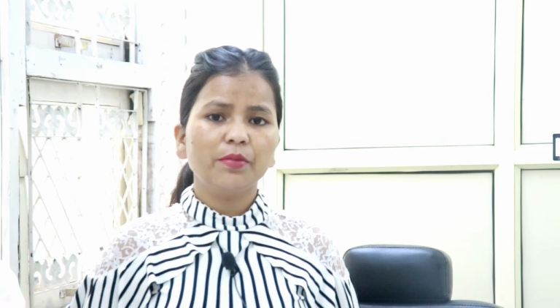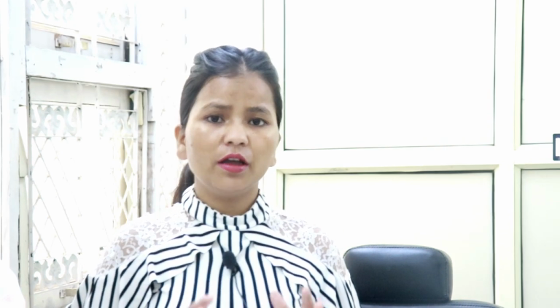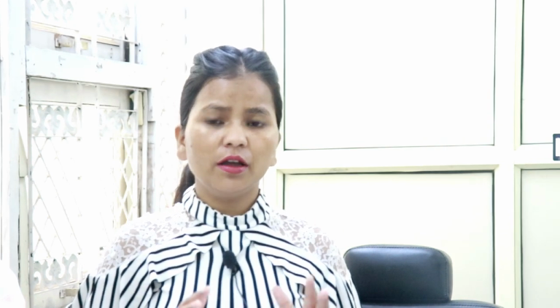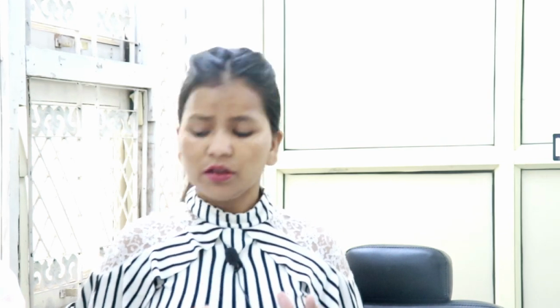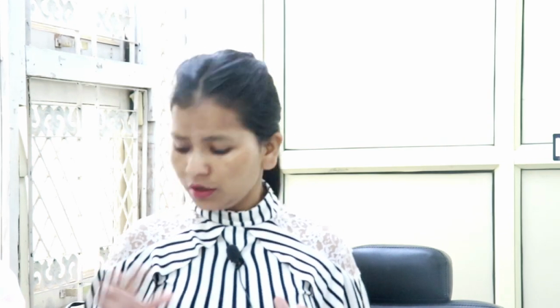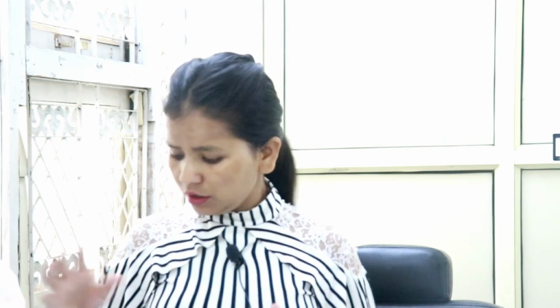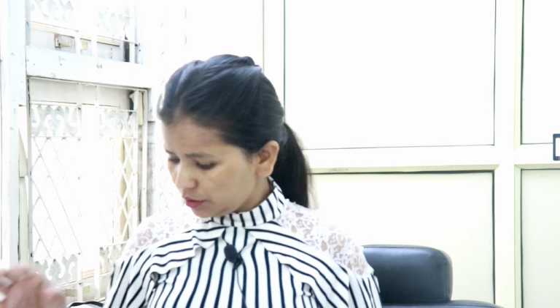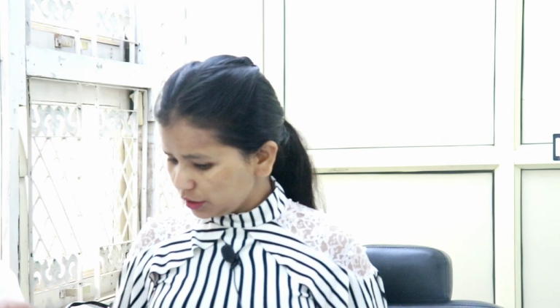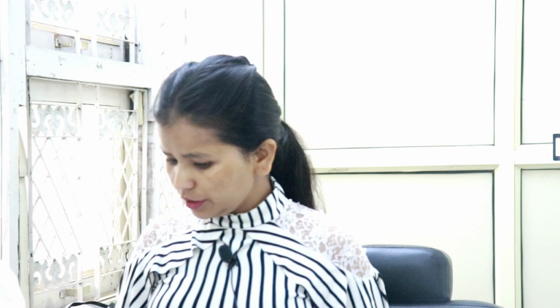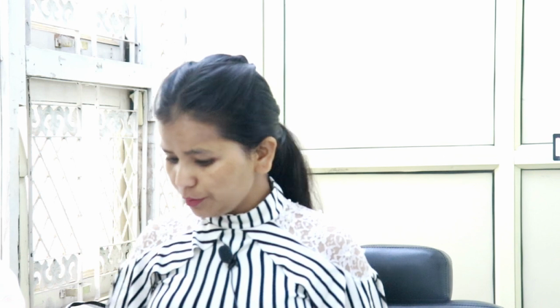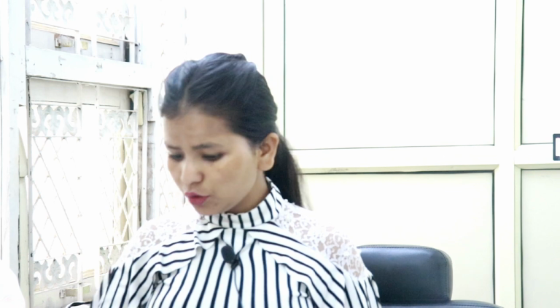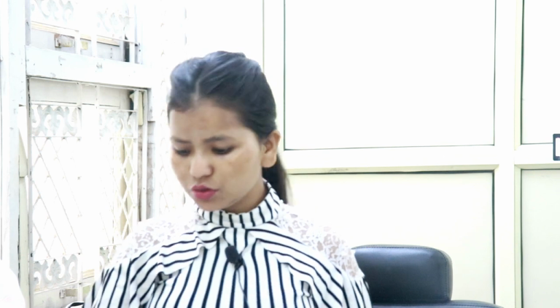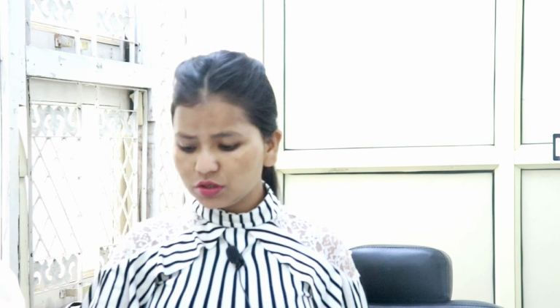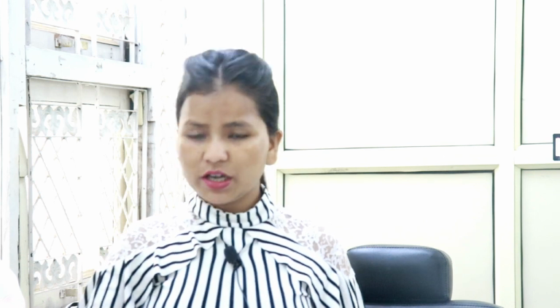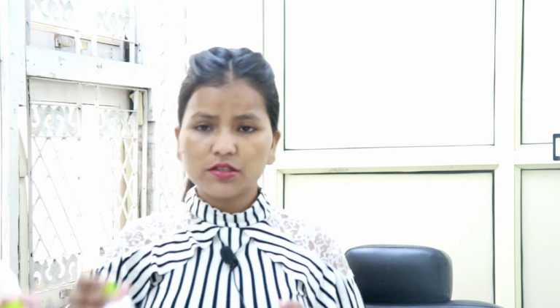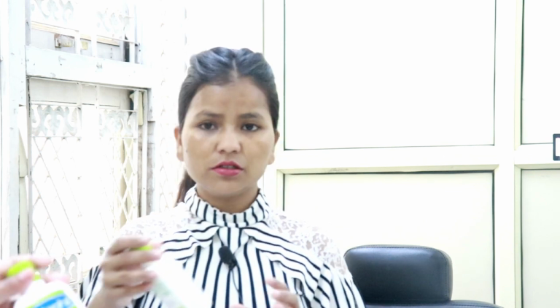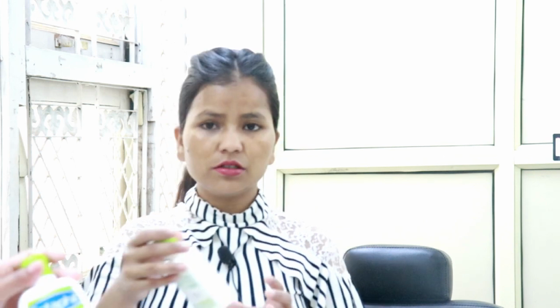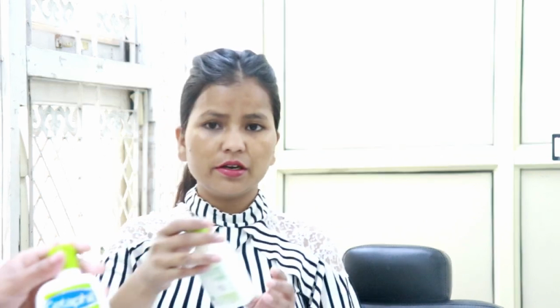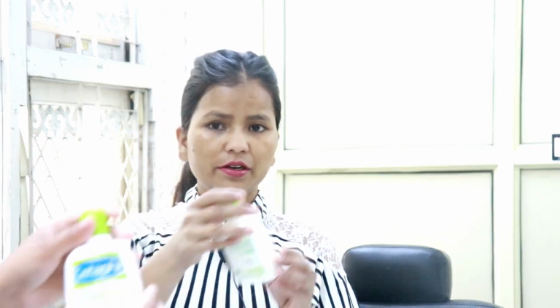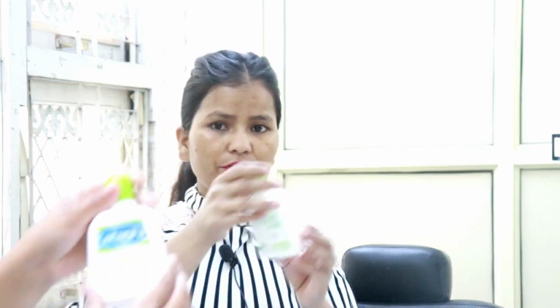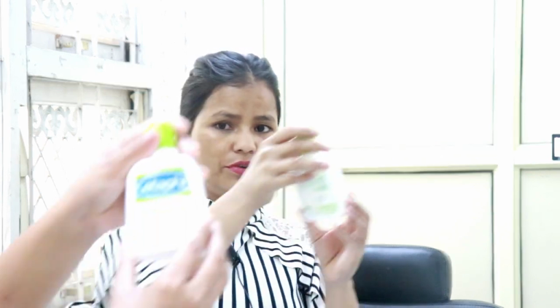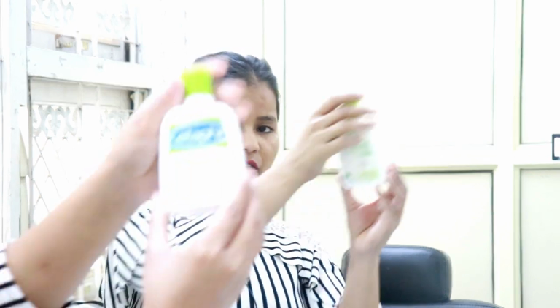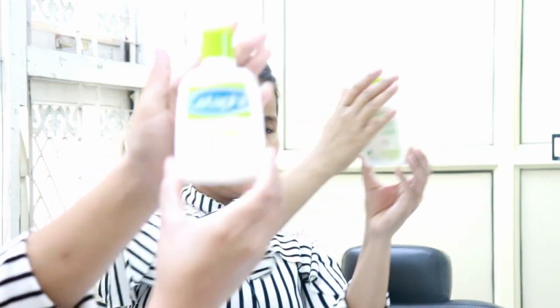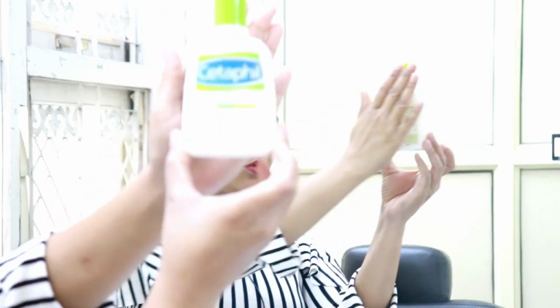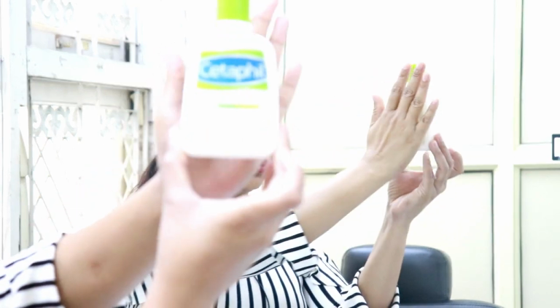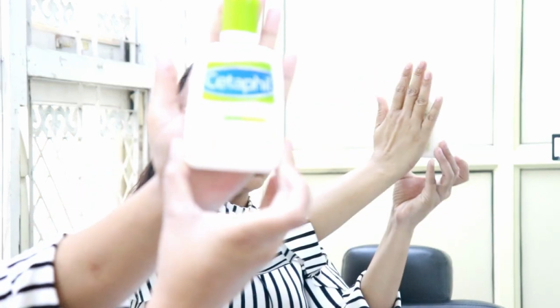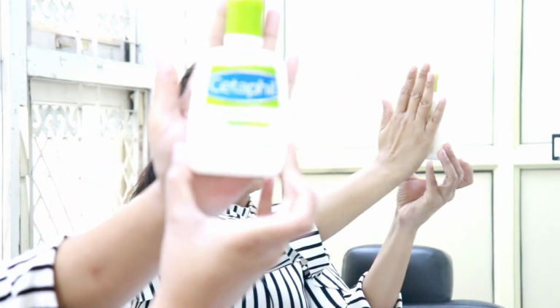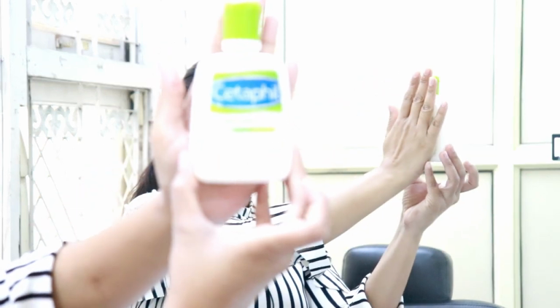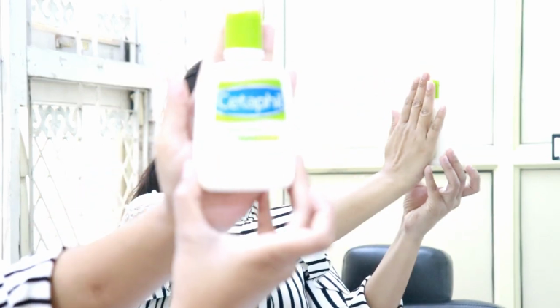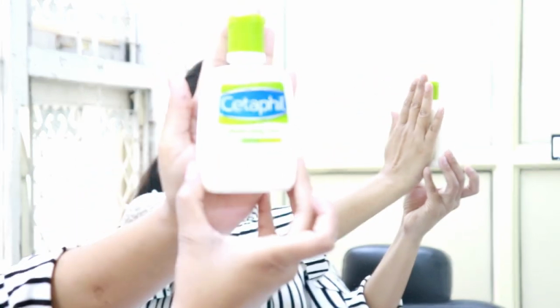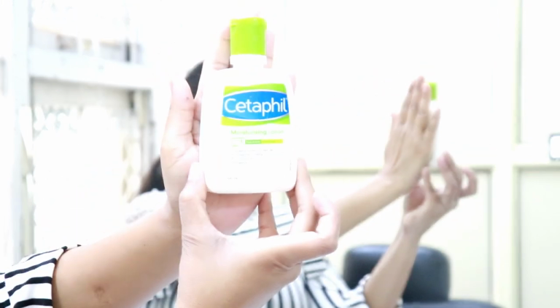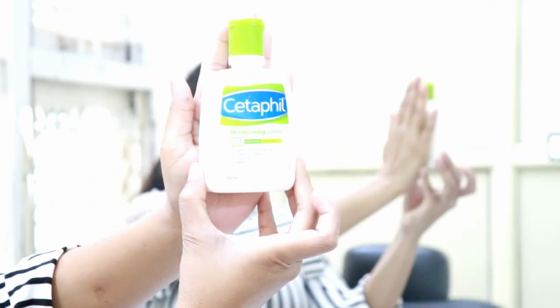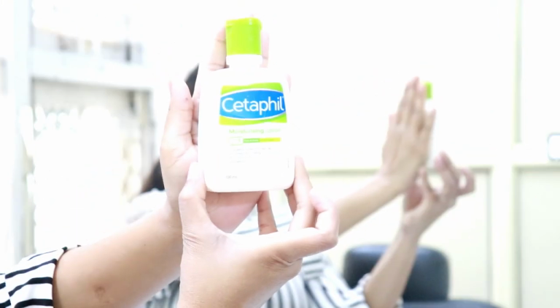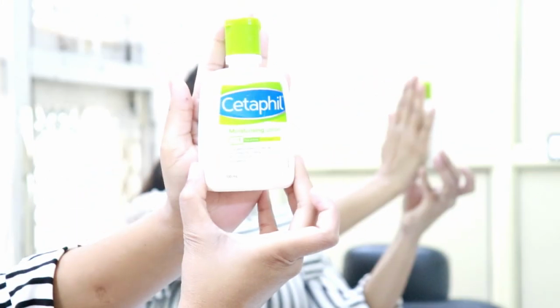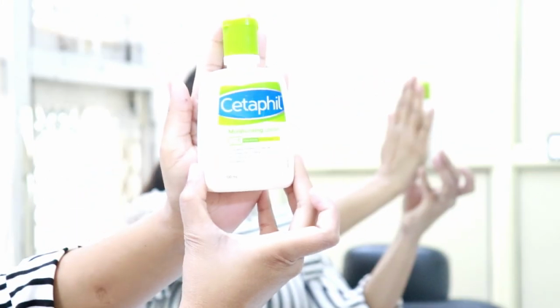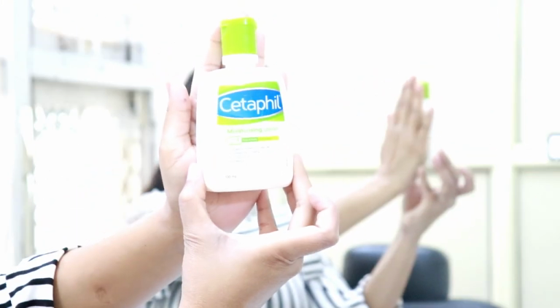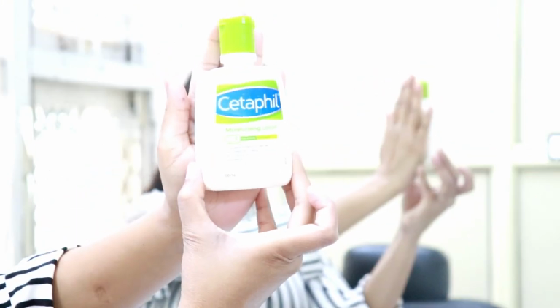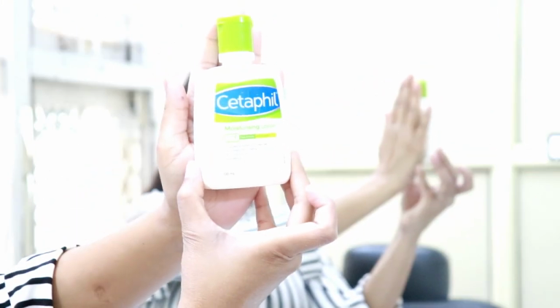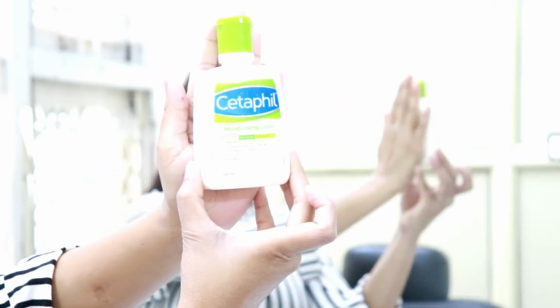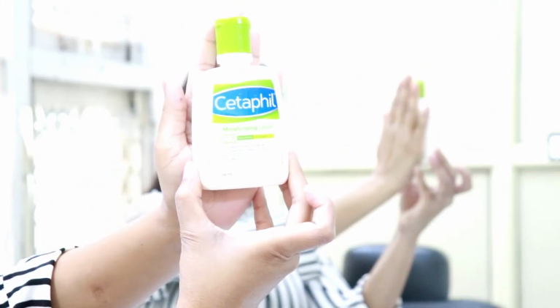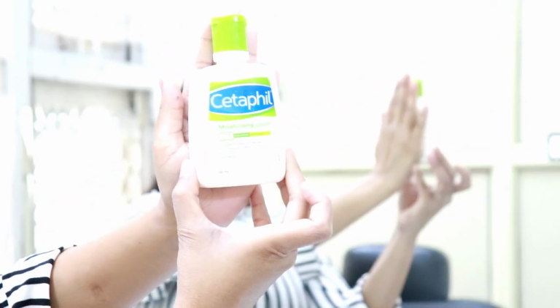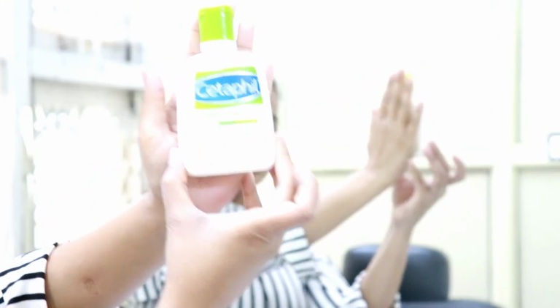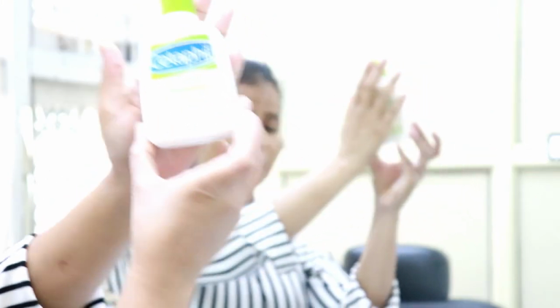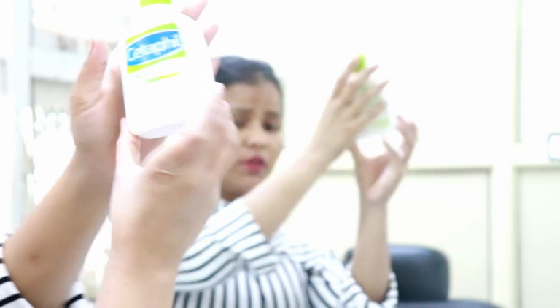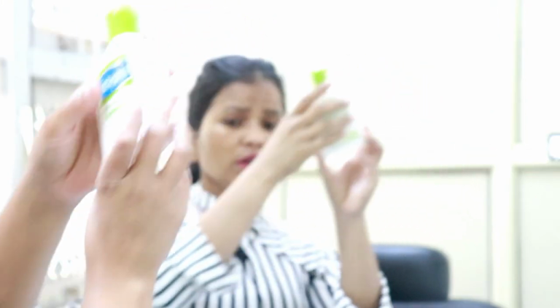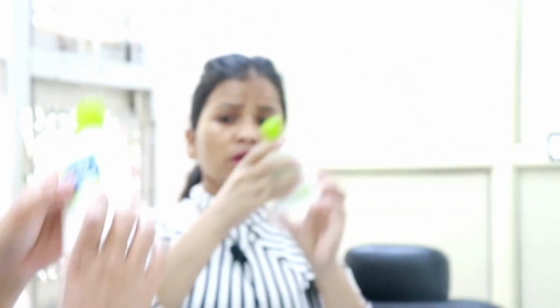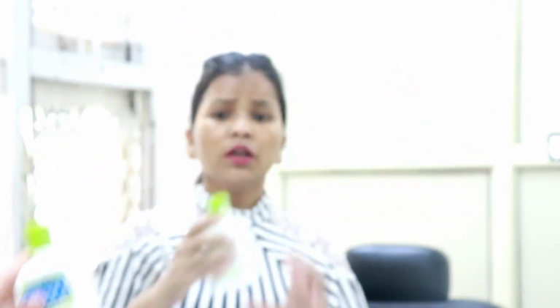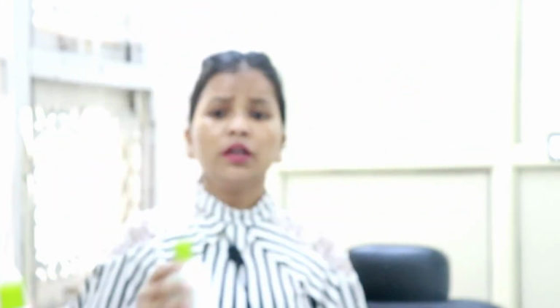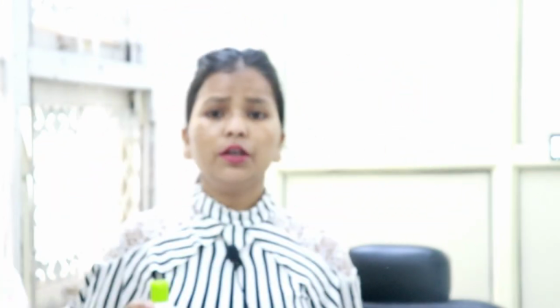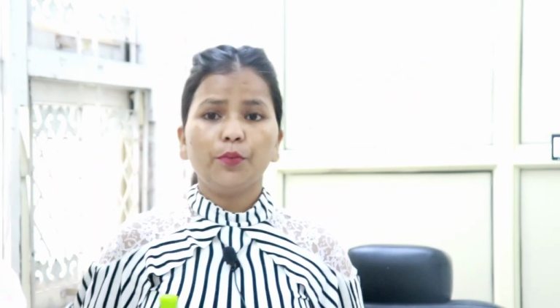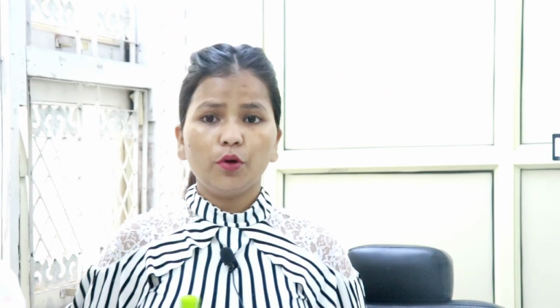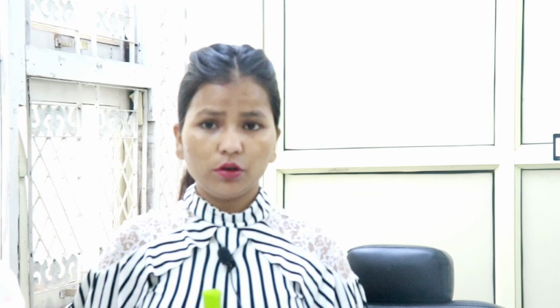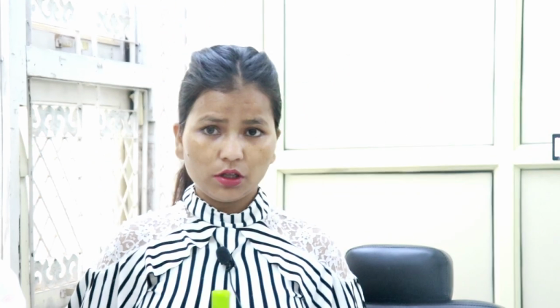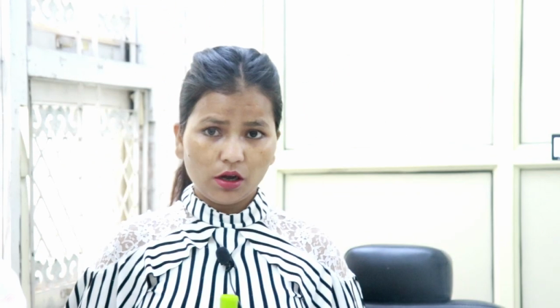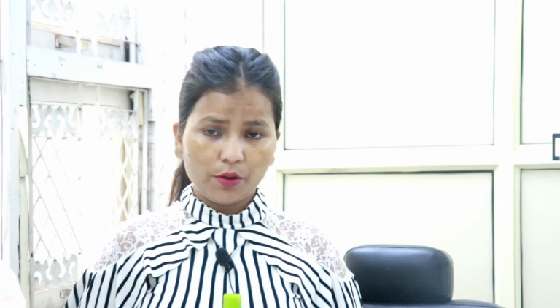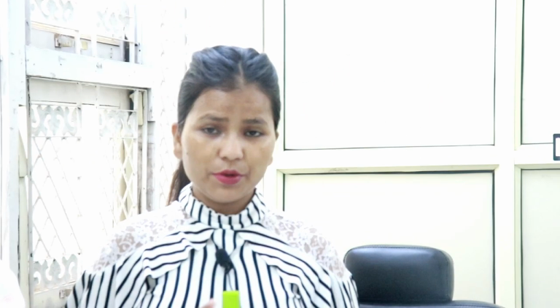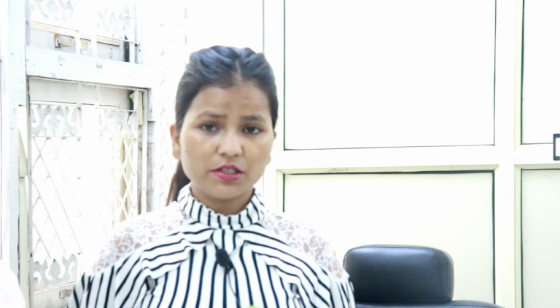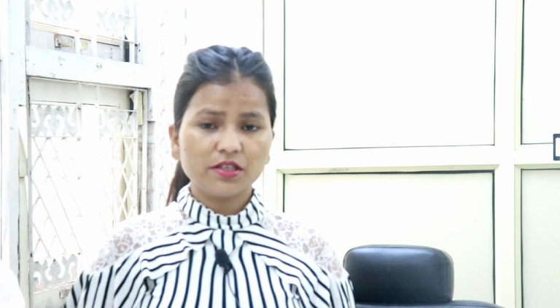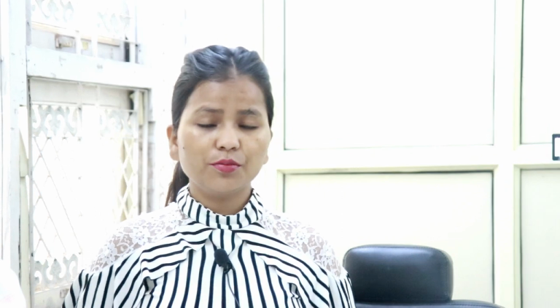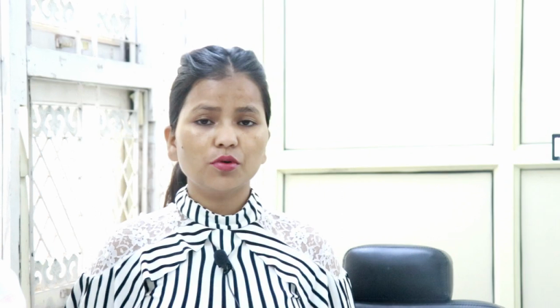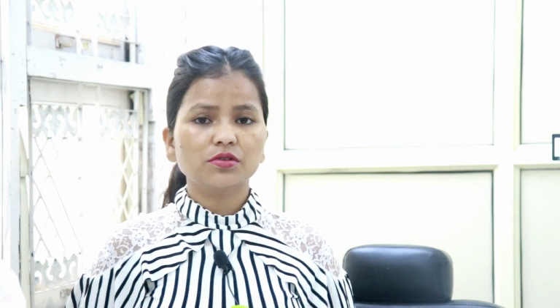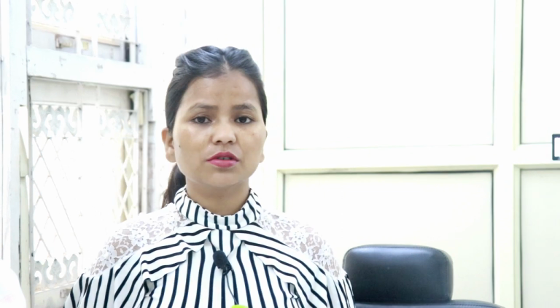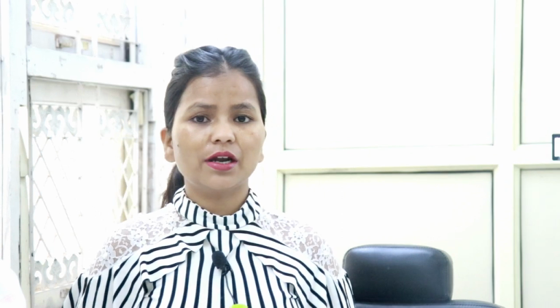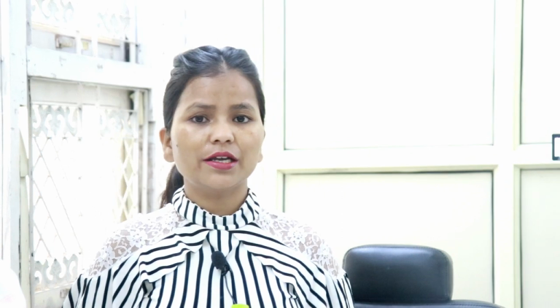After the rose water absorbs, I will use the Cetaphil moisturizer. This is a very amazing moisturizer.